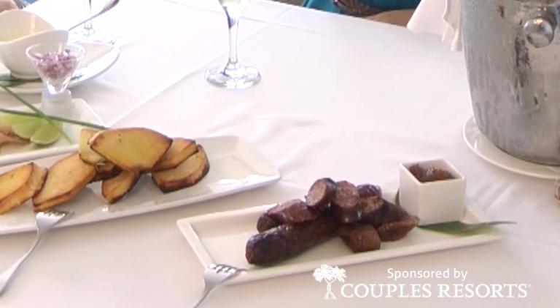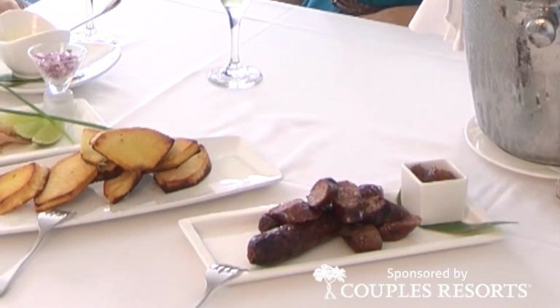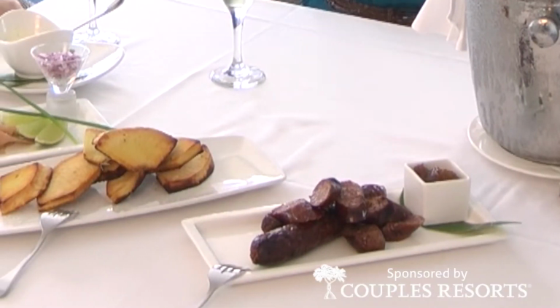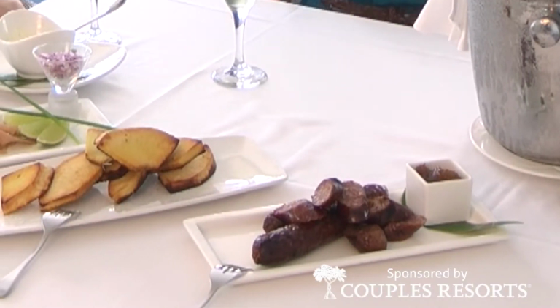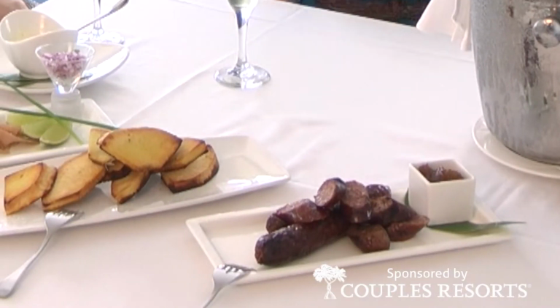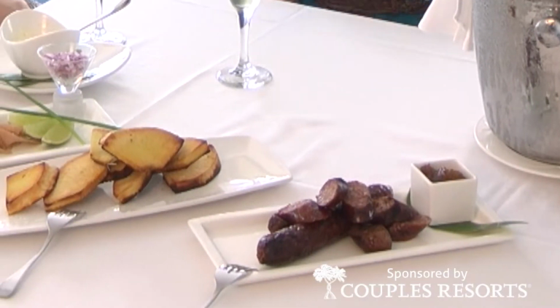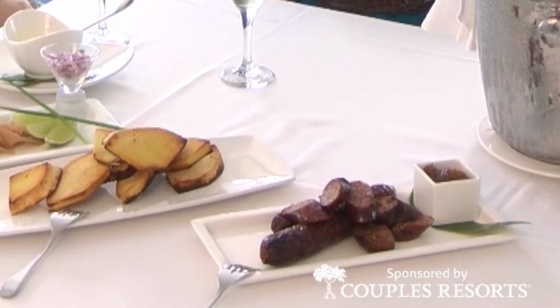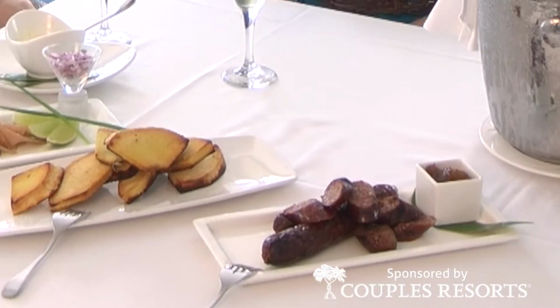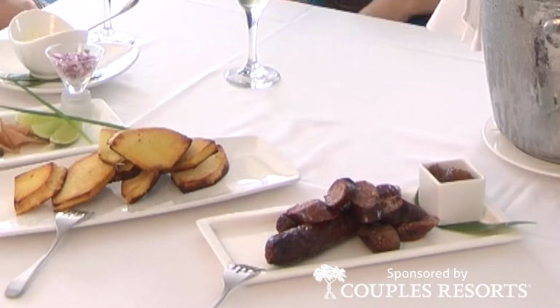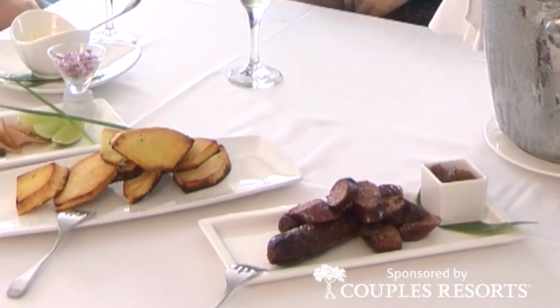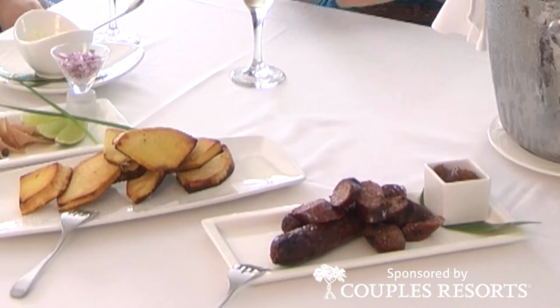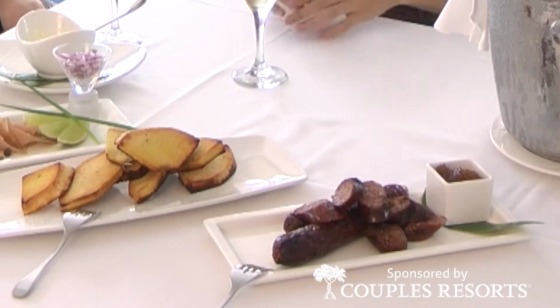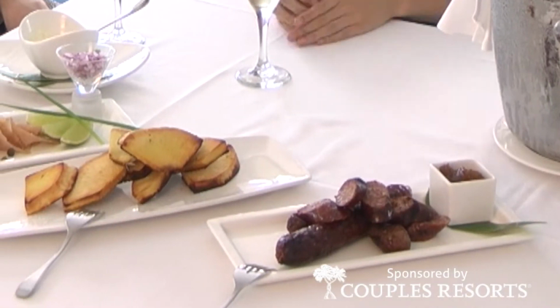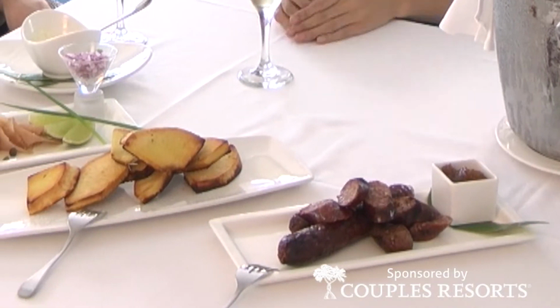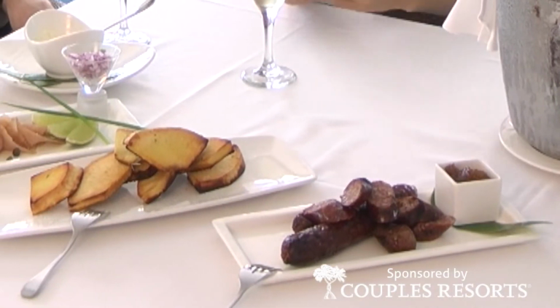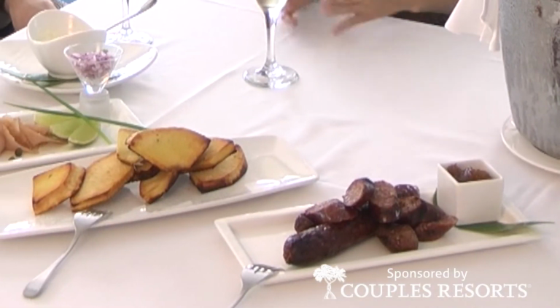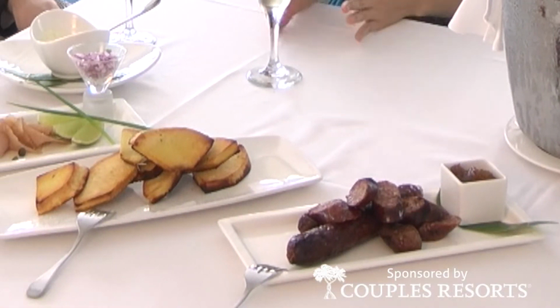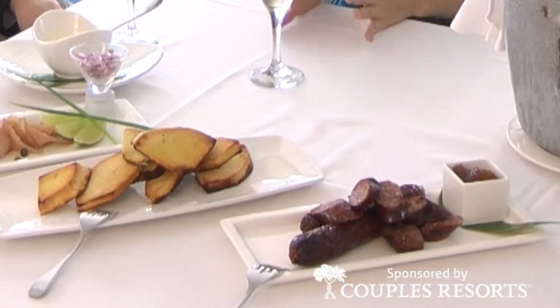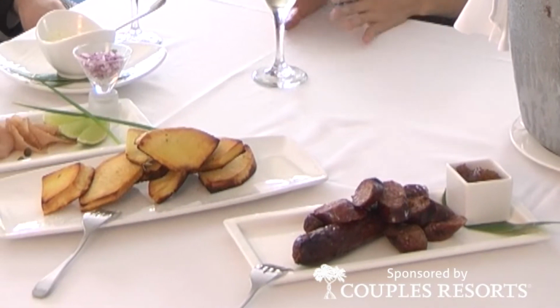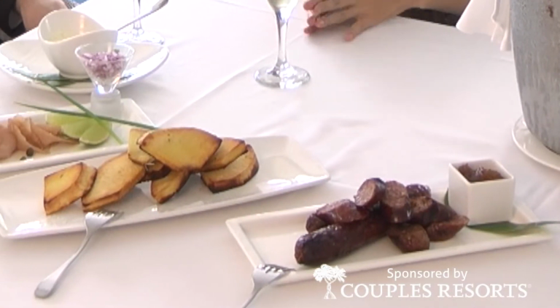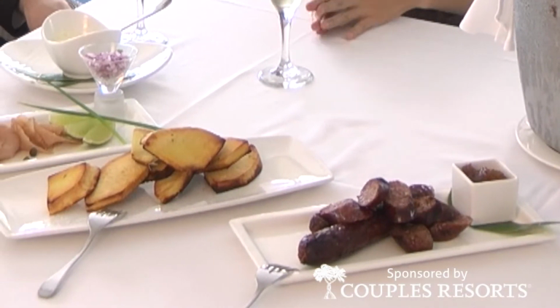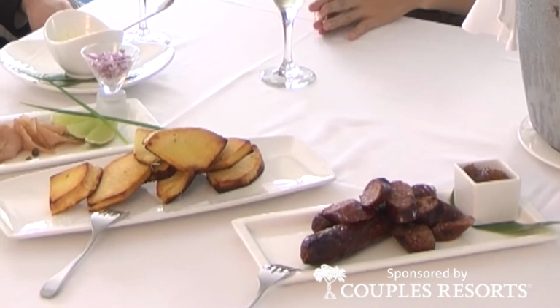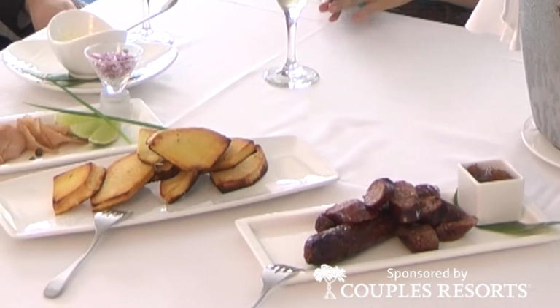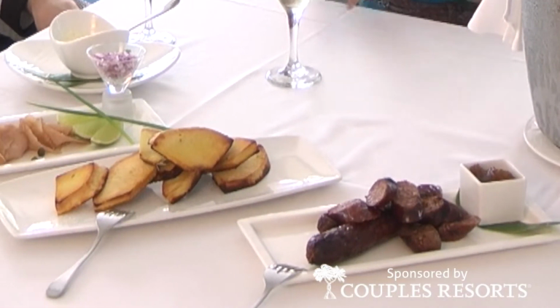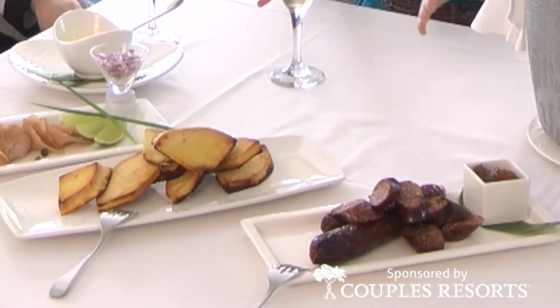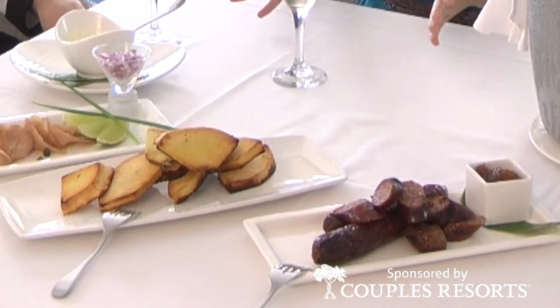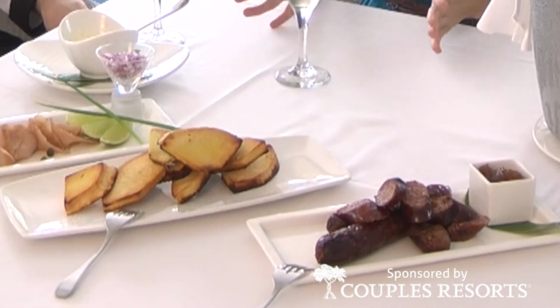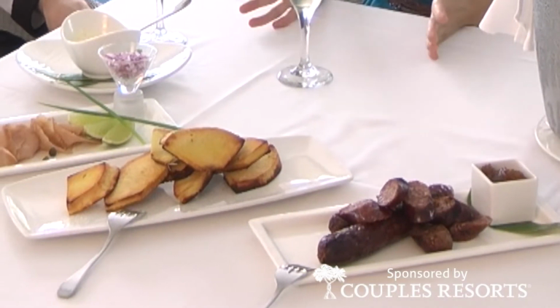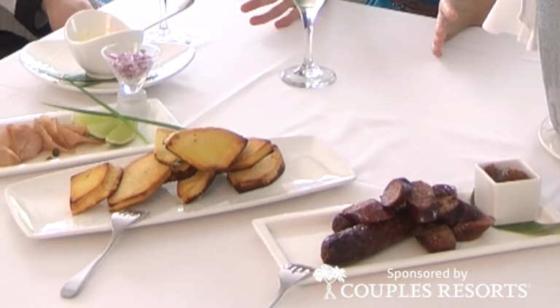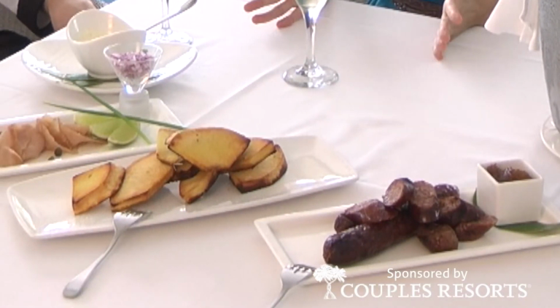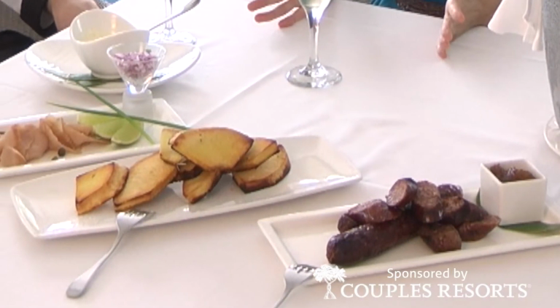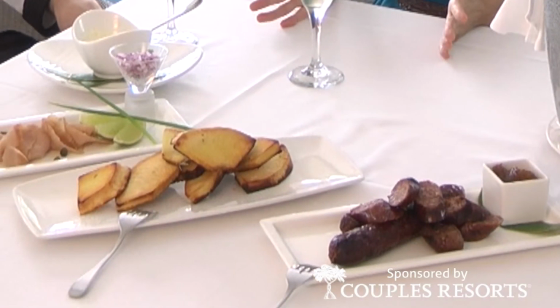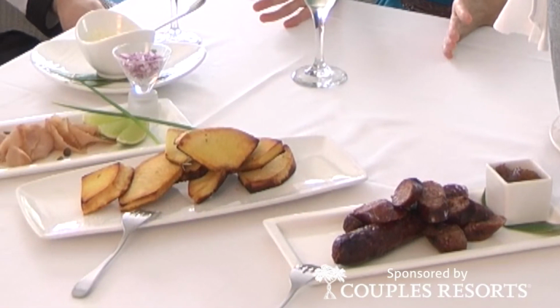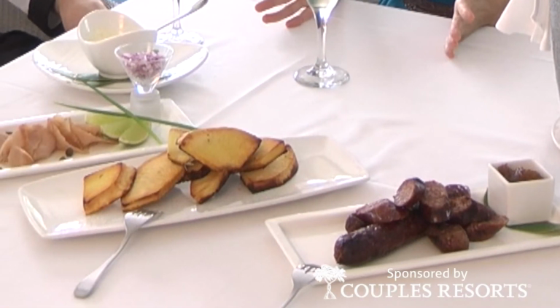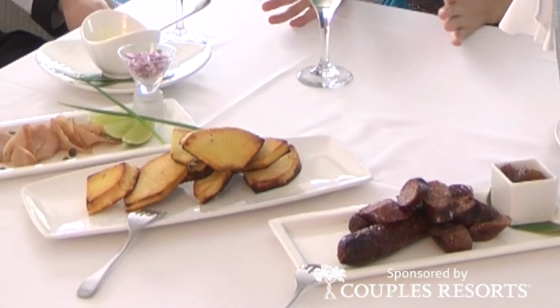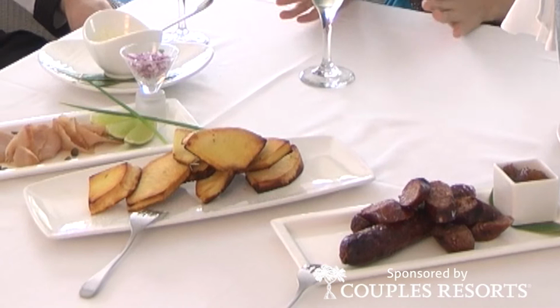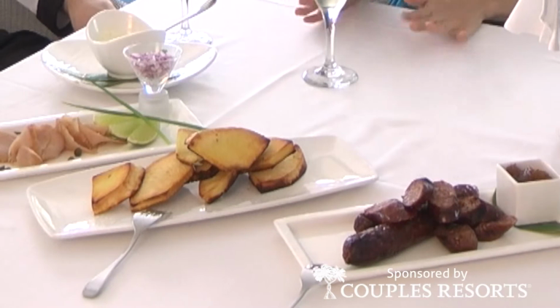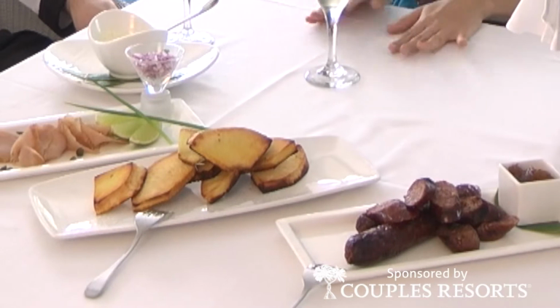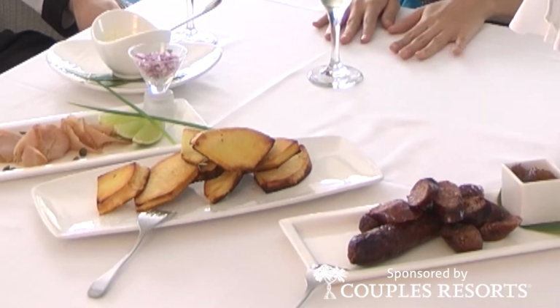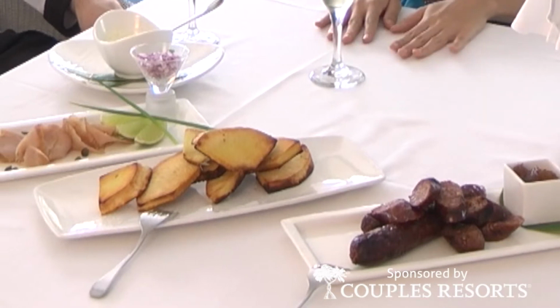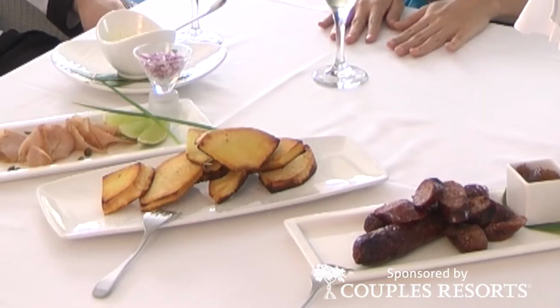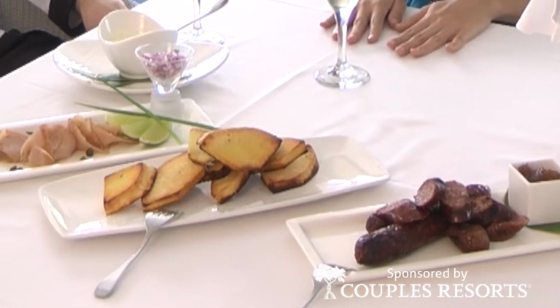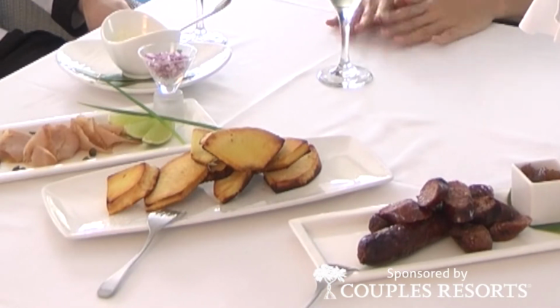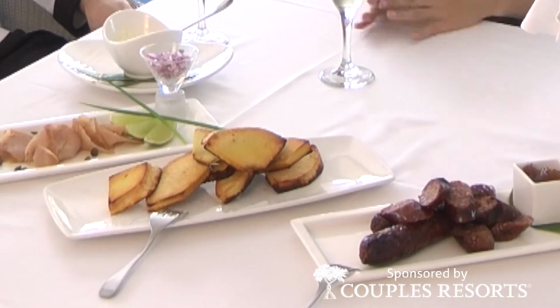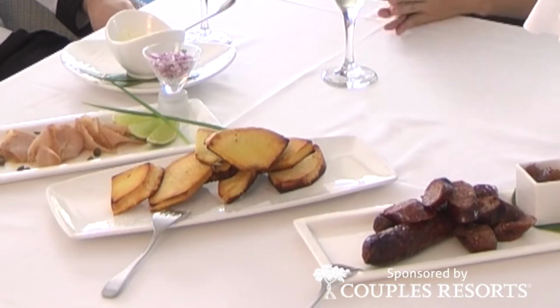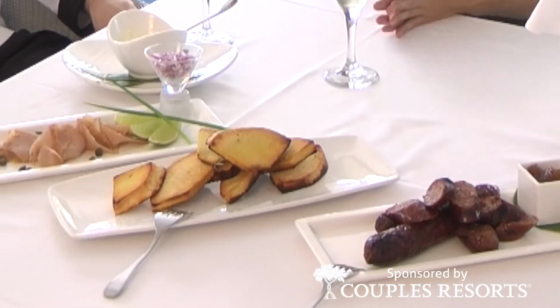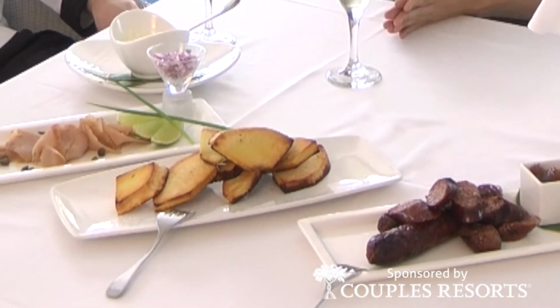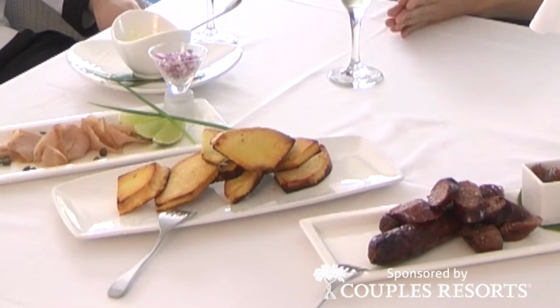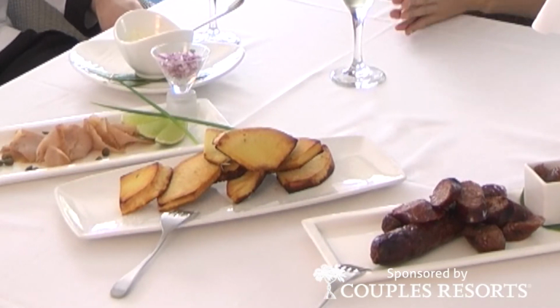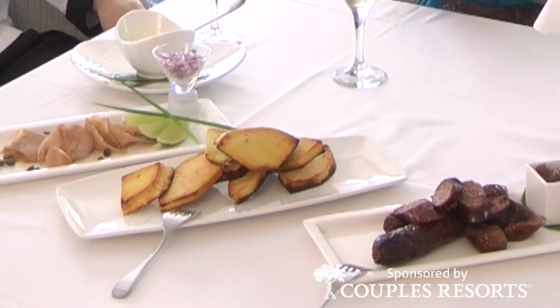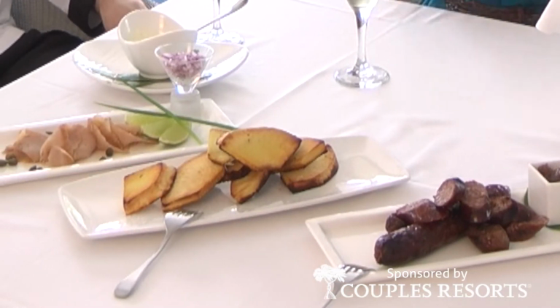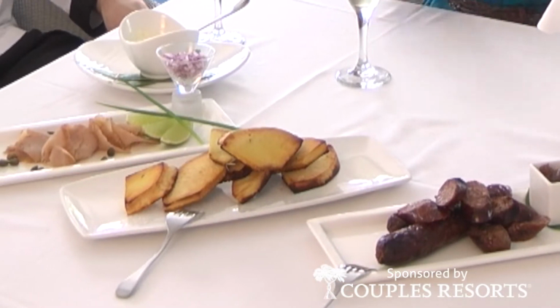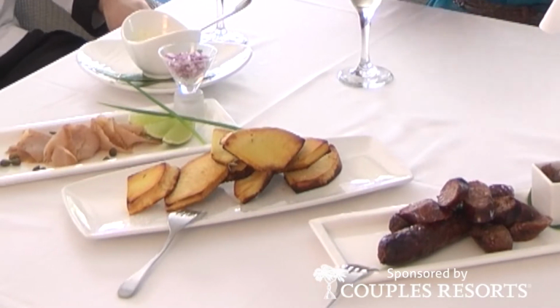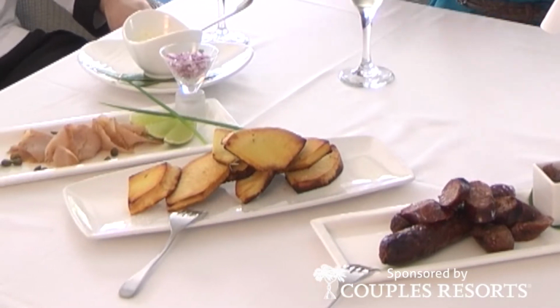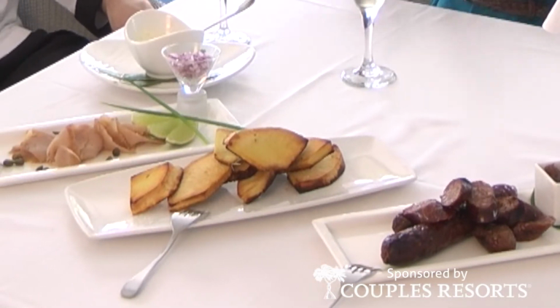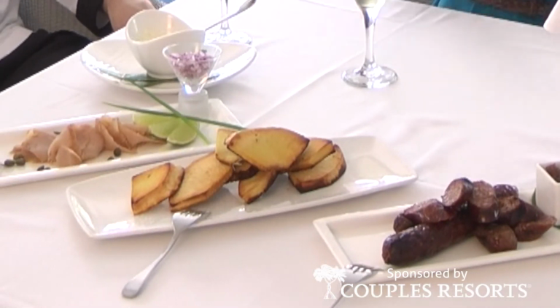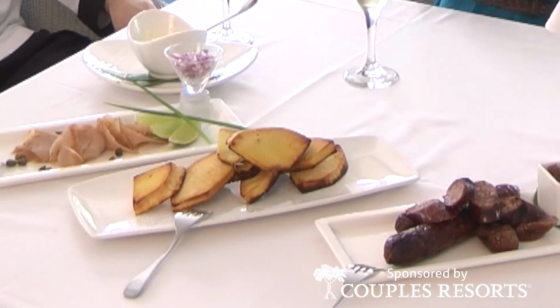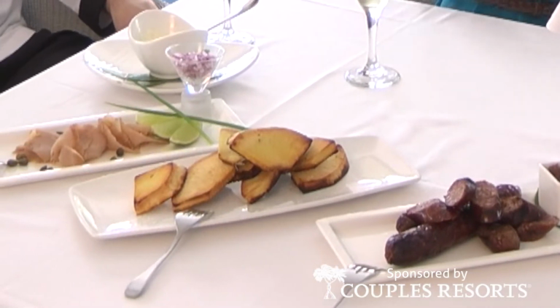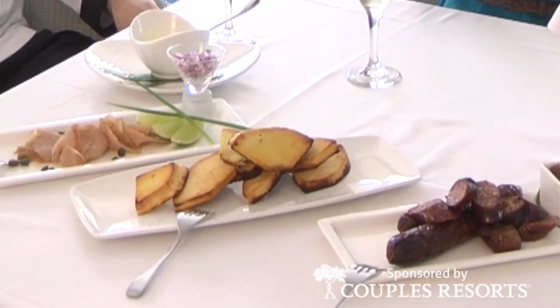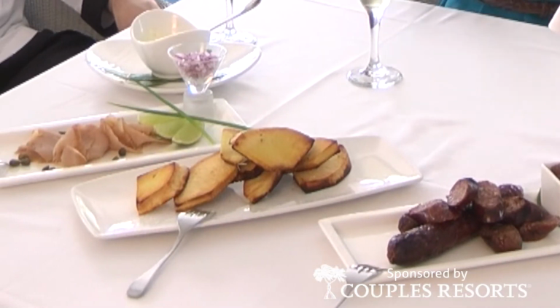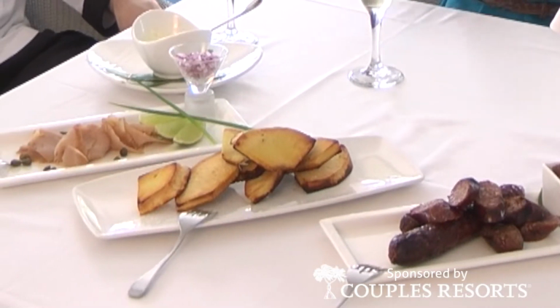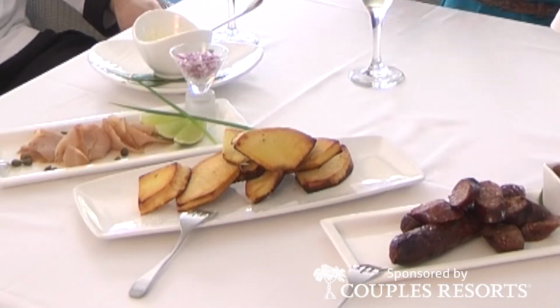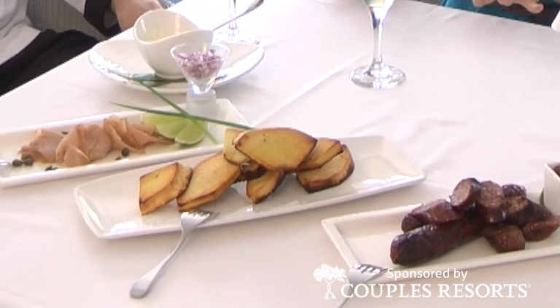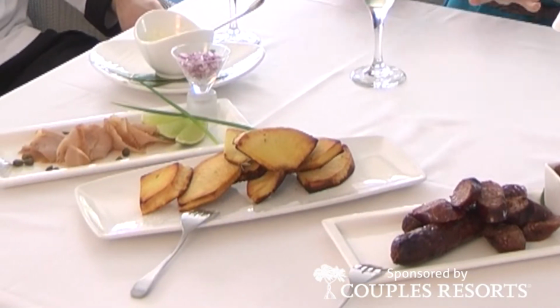So we have a sampling of savoury items right here. Really, these are our local specialities.